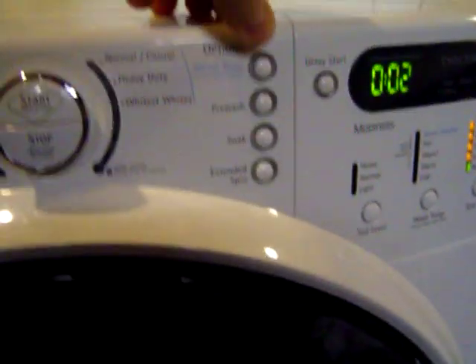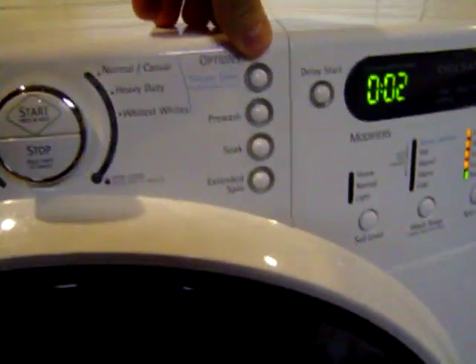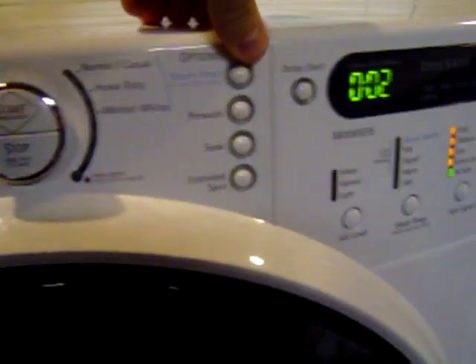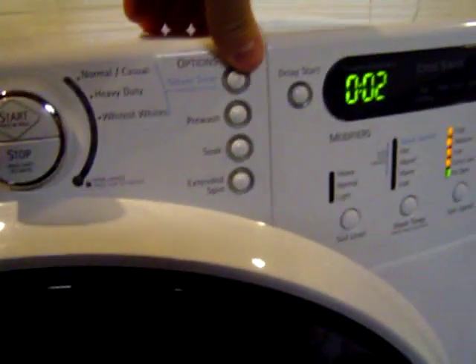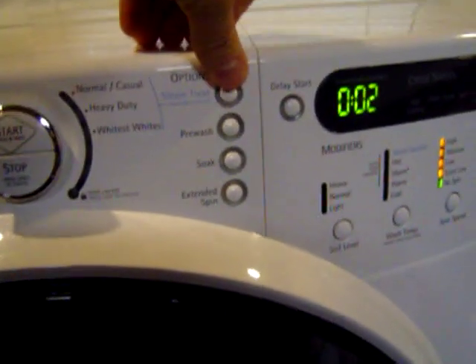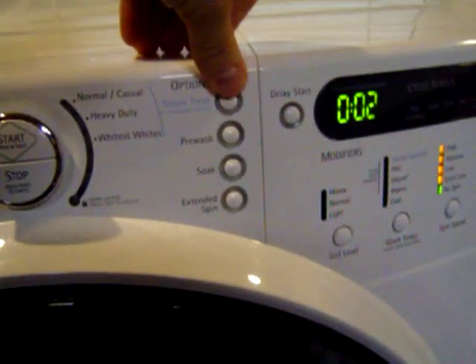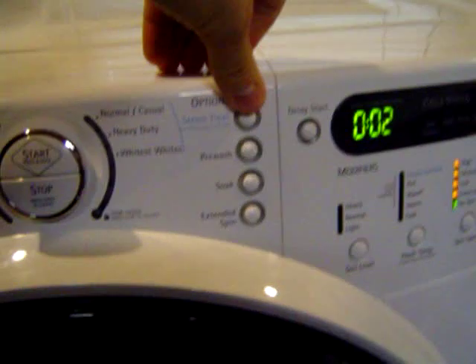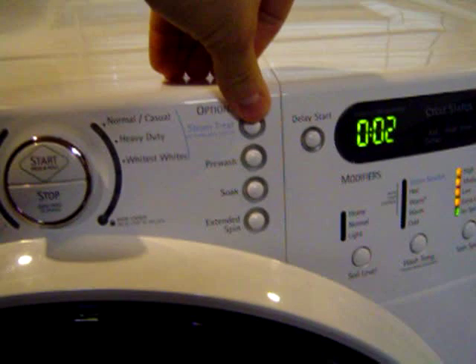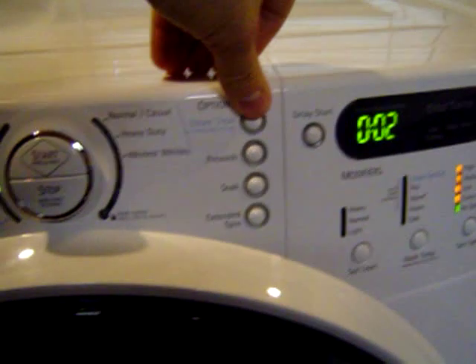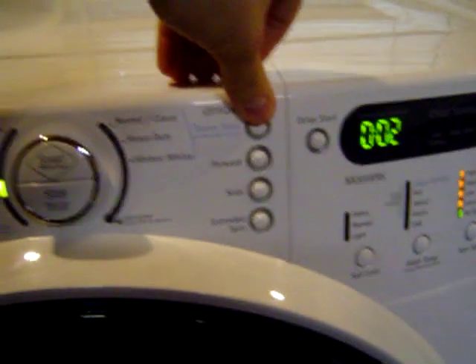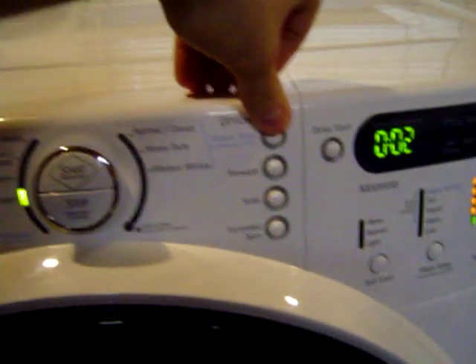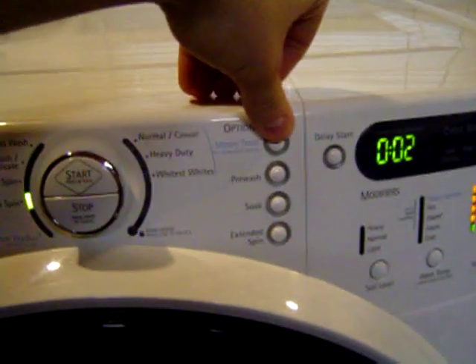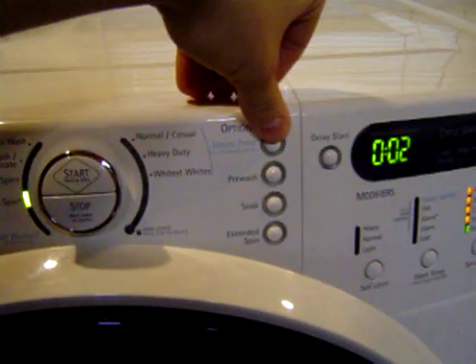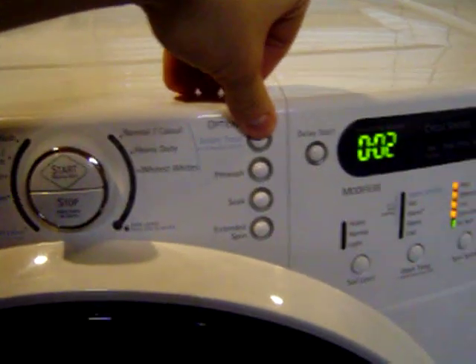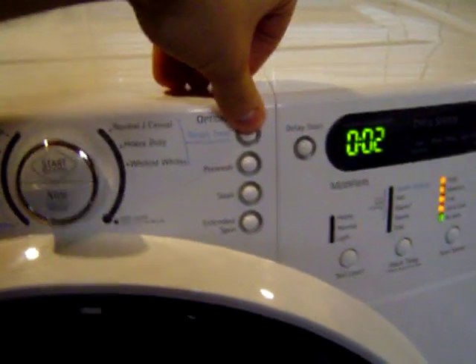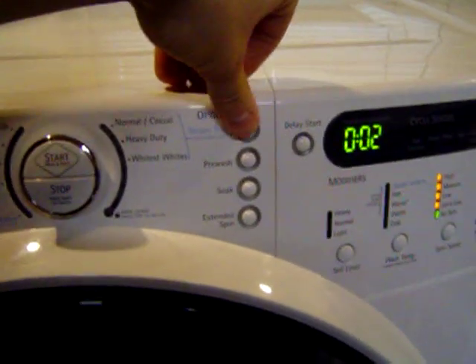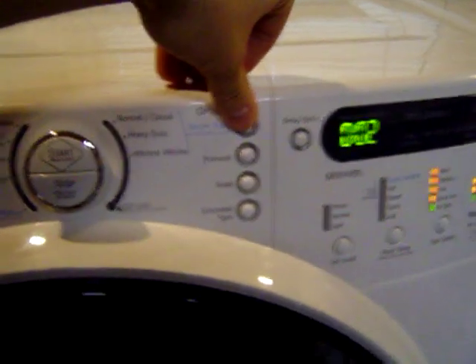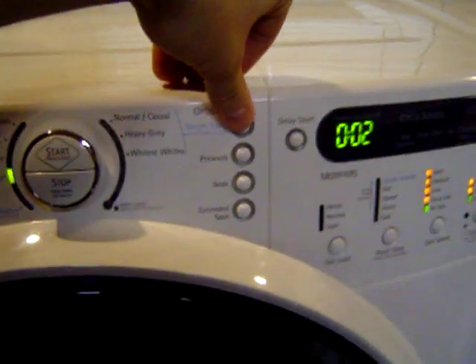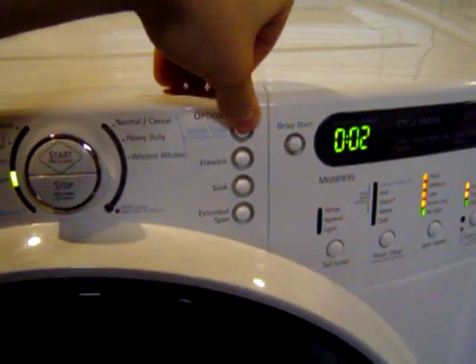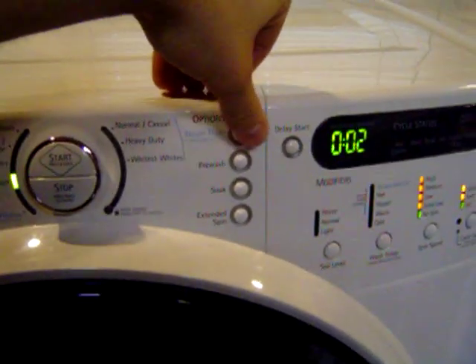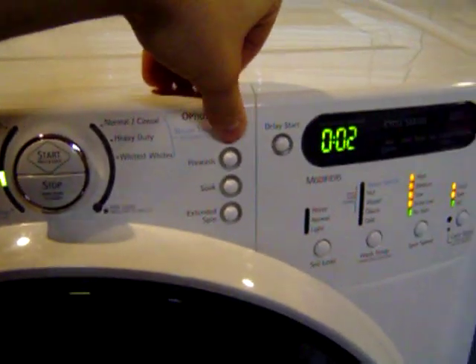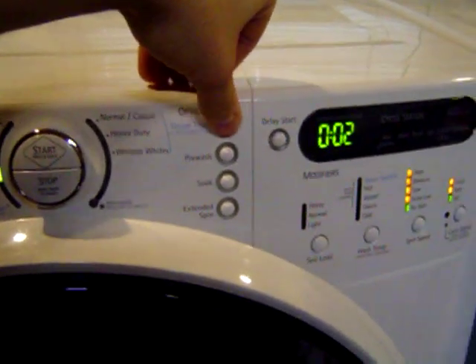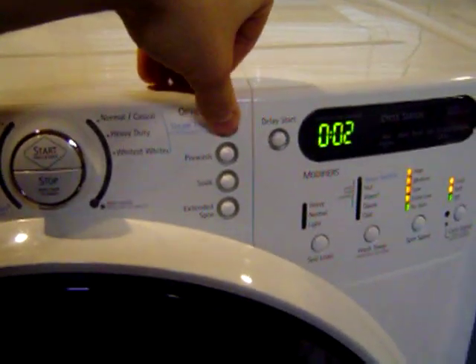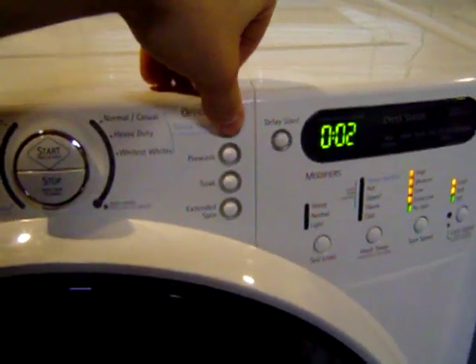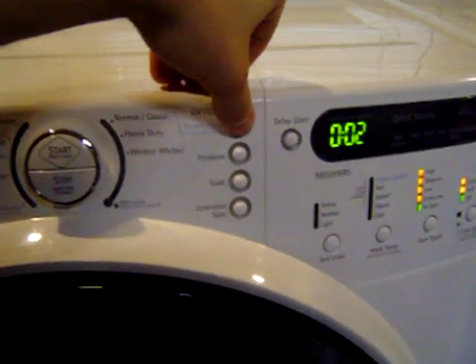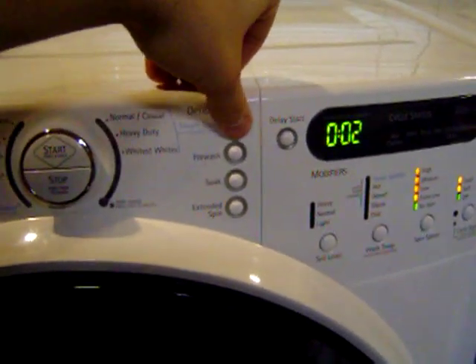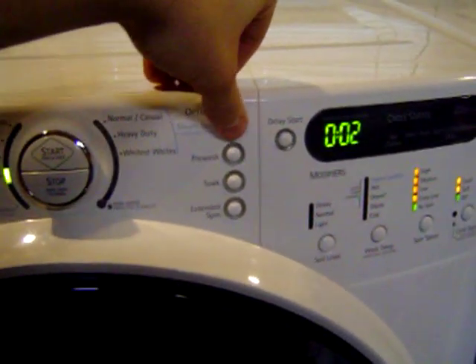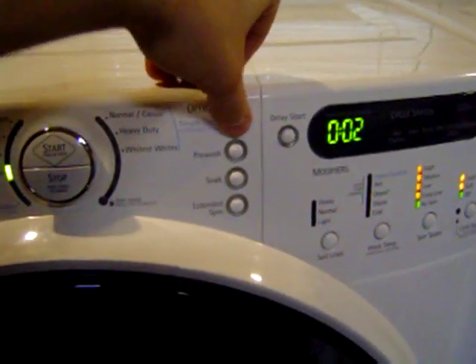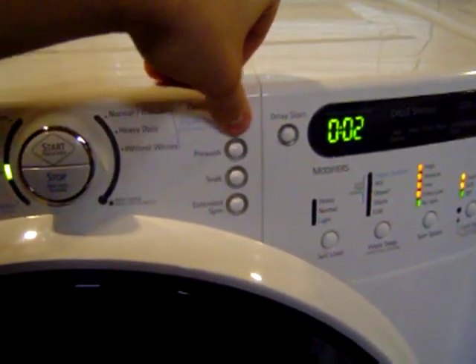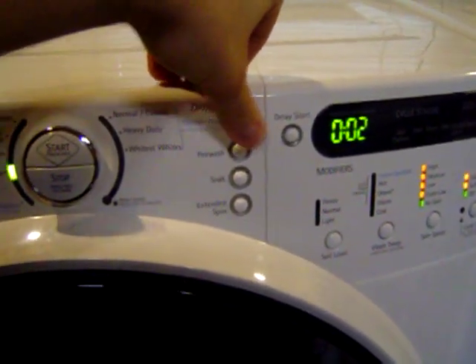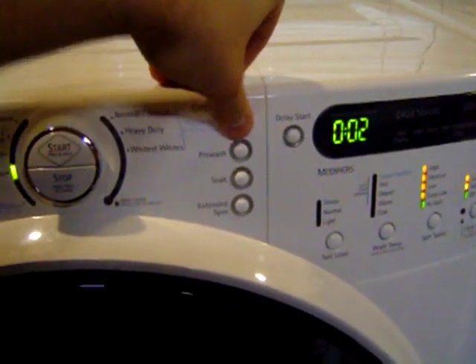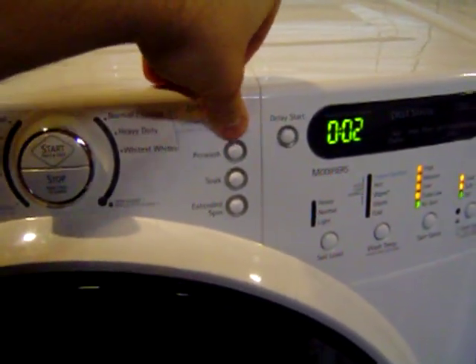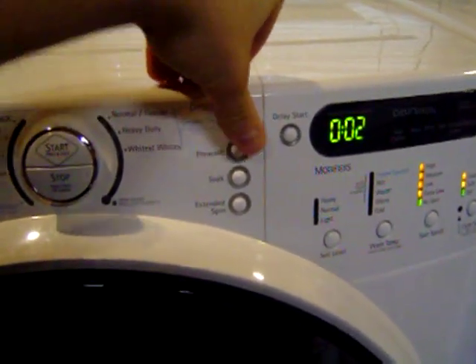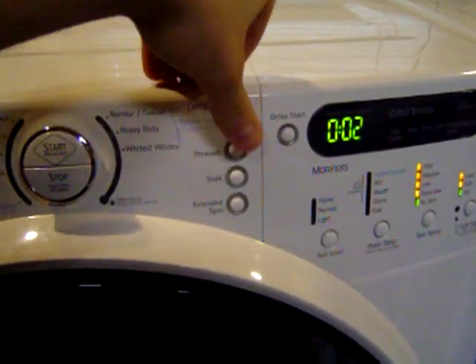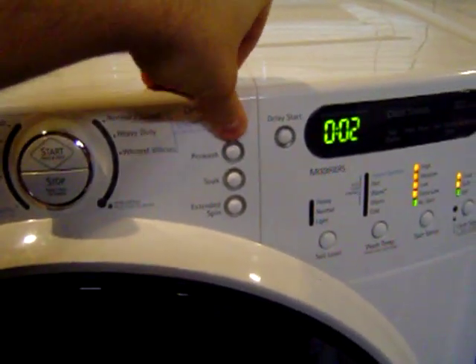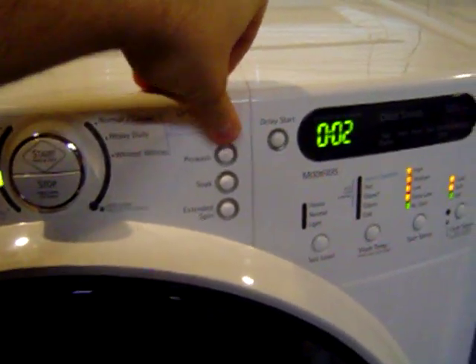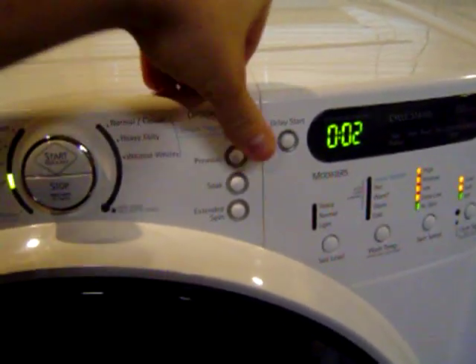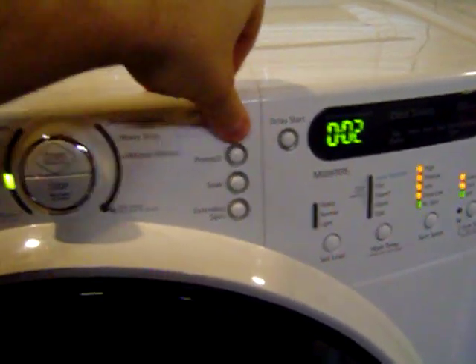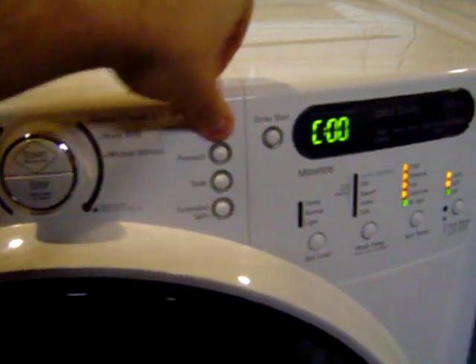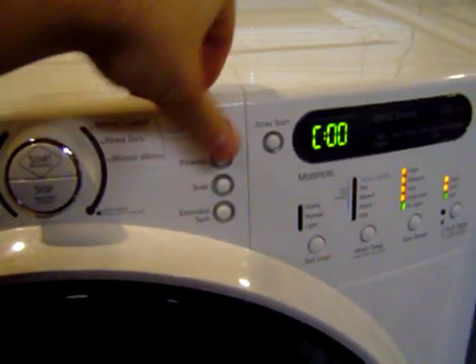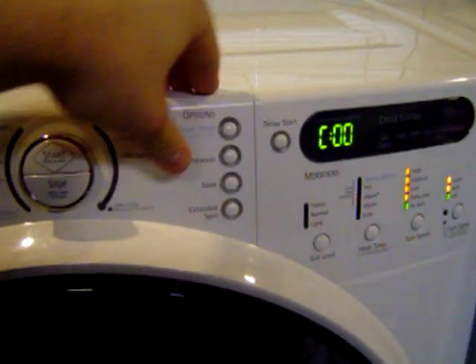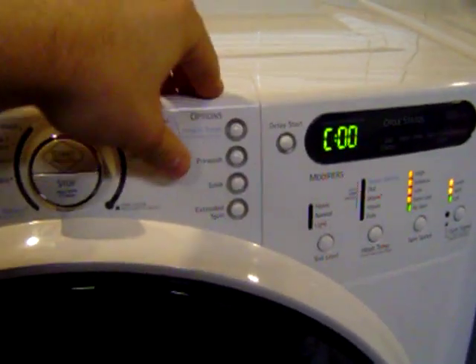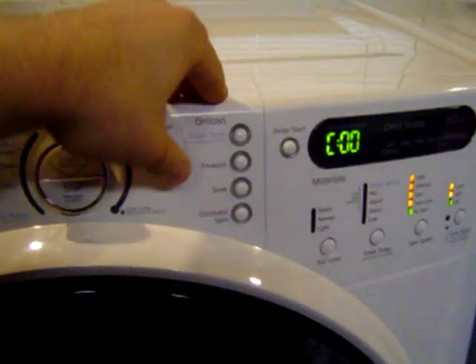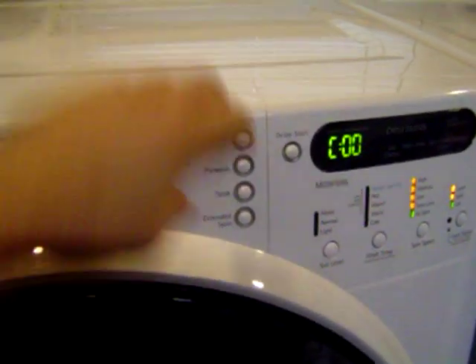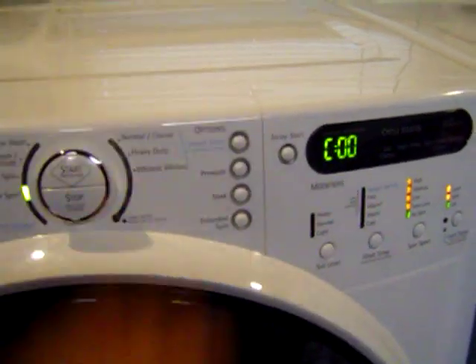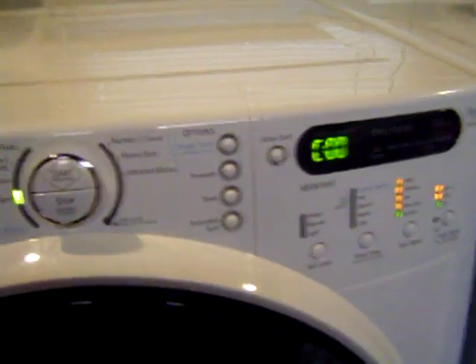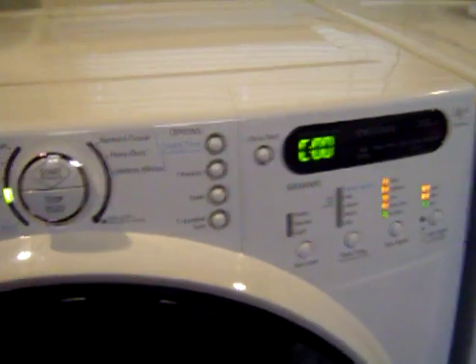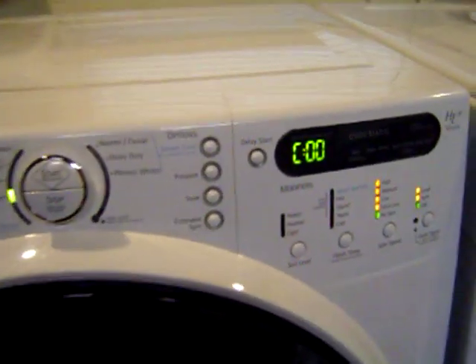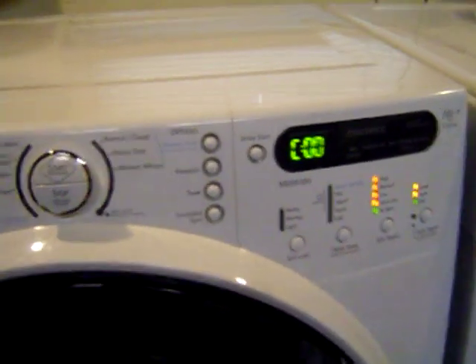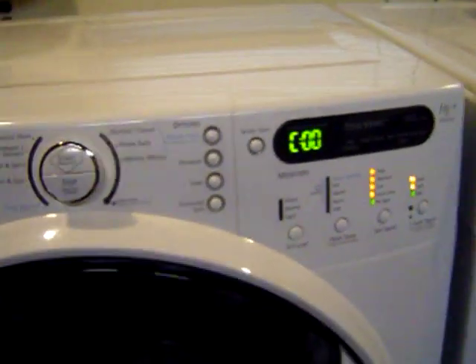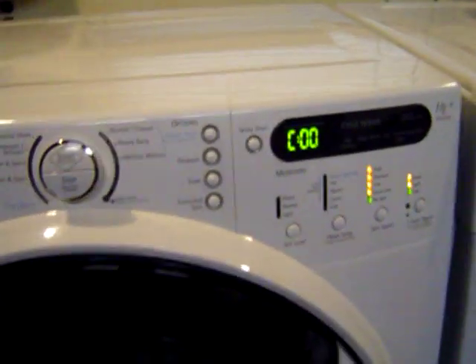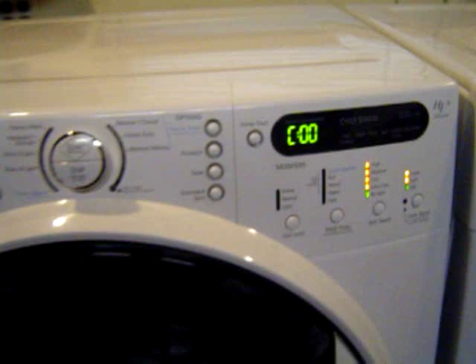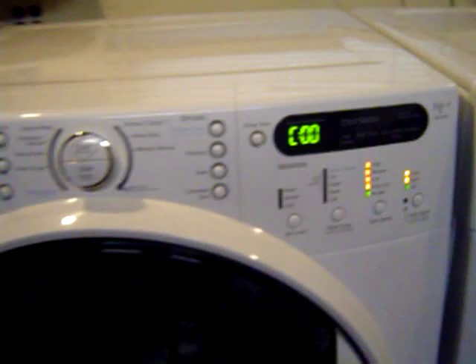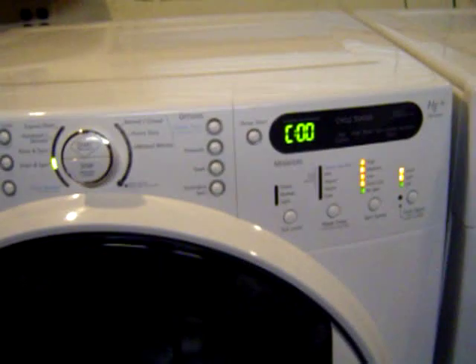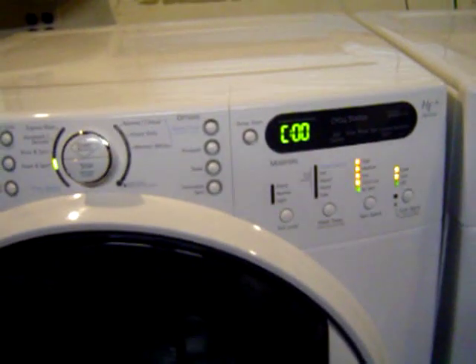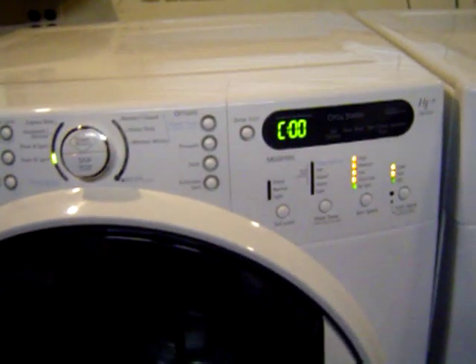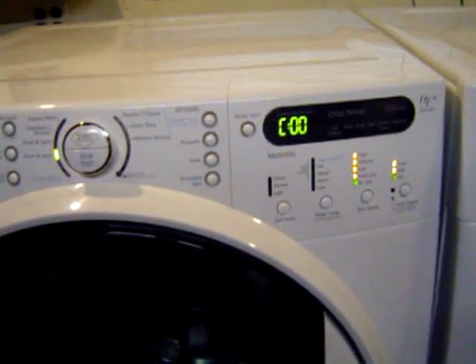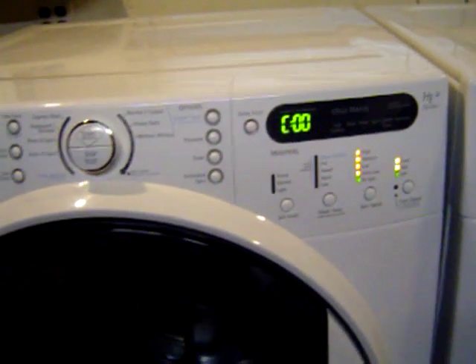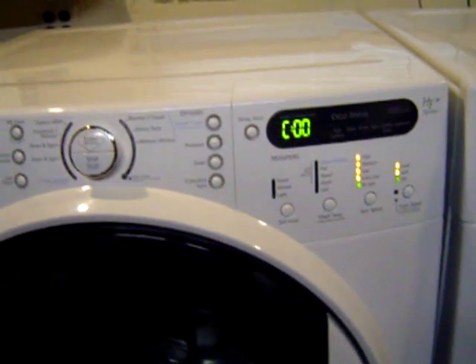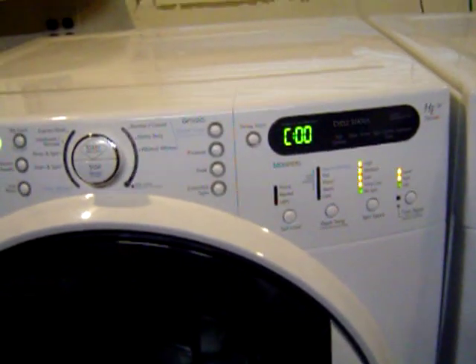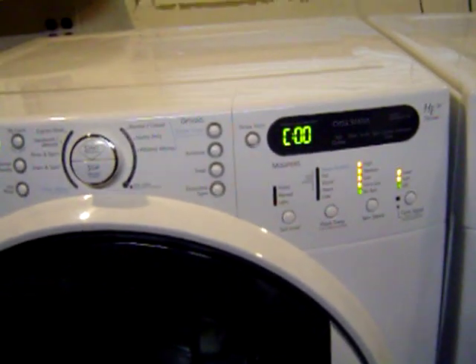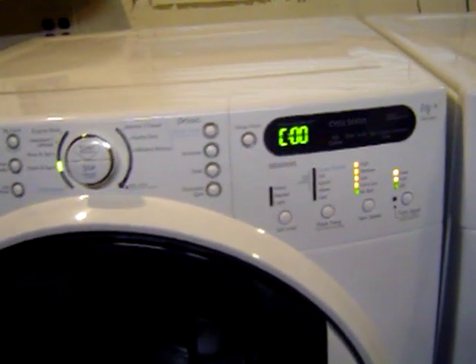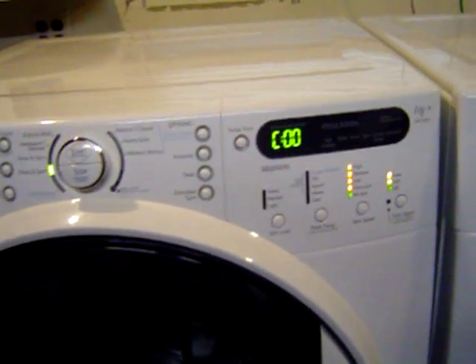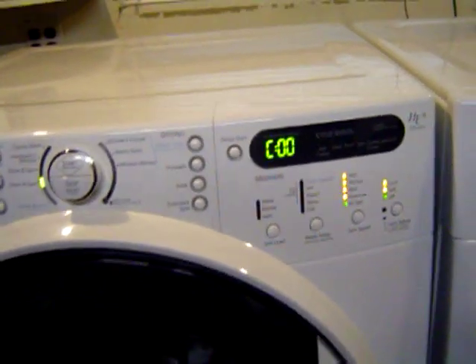you've got to push the Steam Treat four times — one, two, three, four — and you'll see it'll say C00.